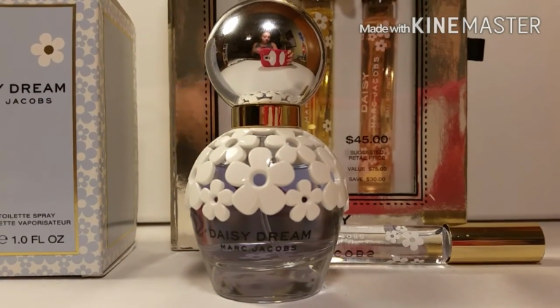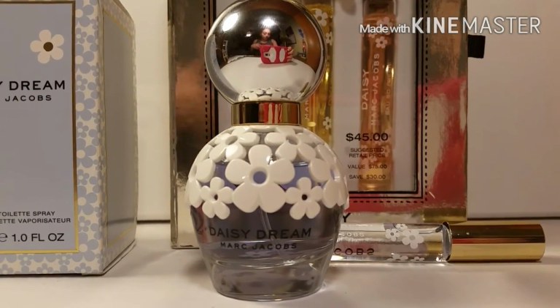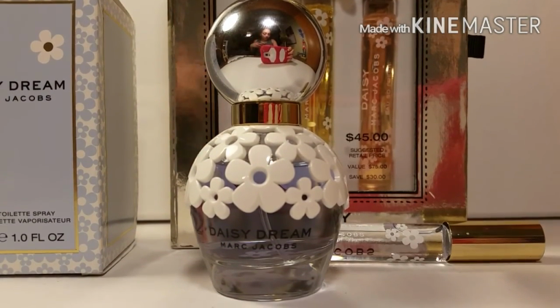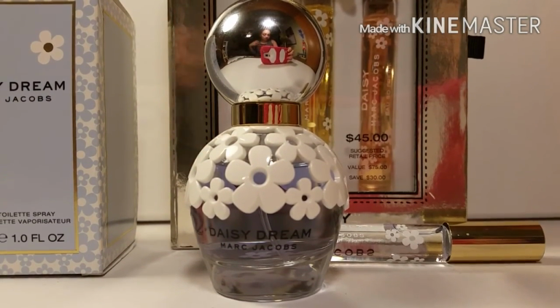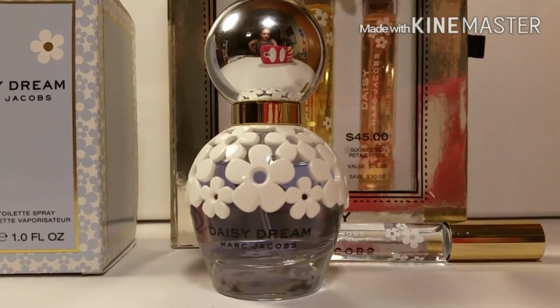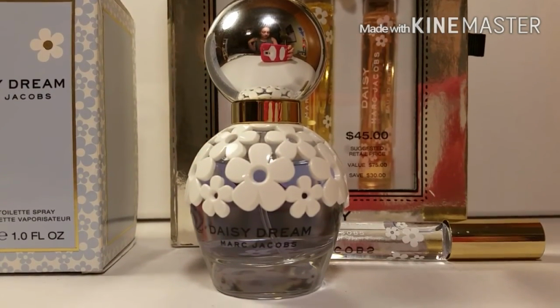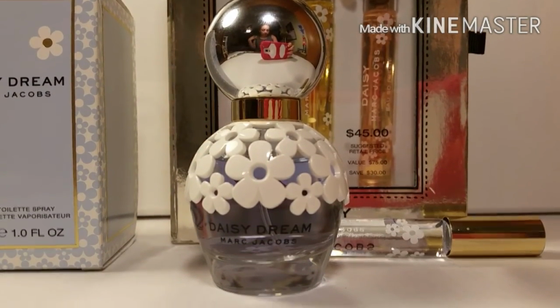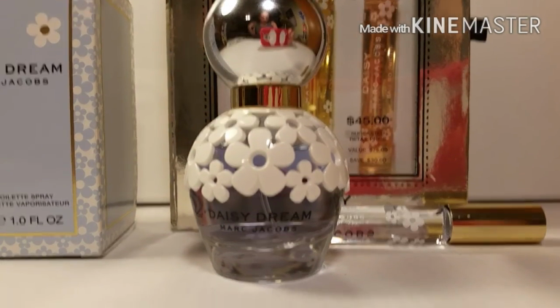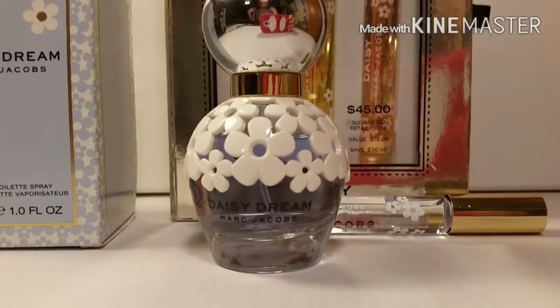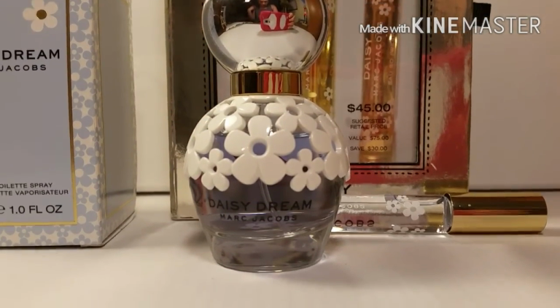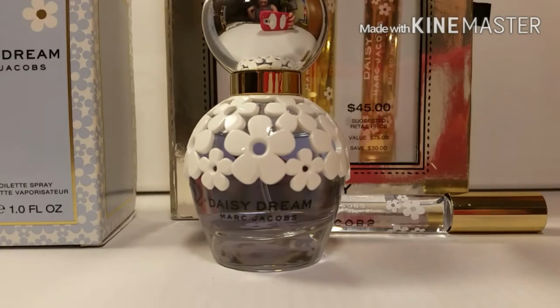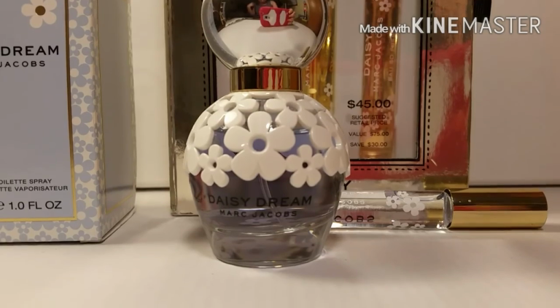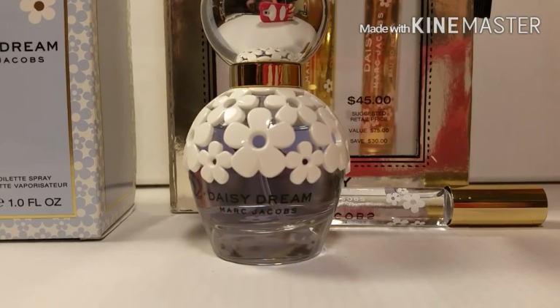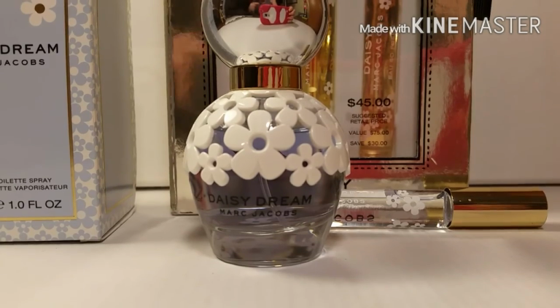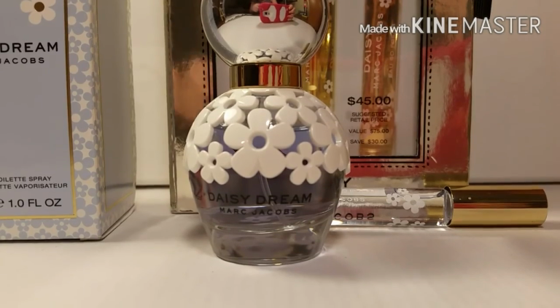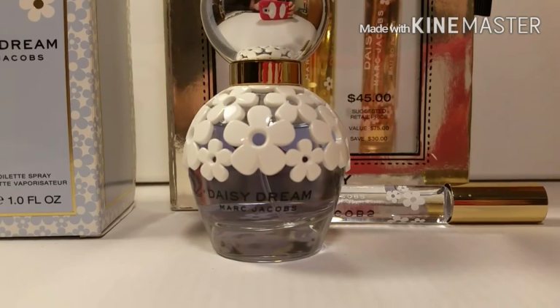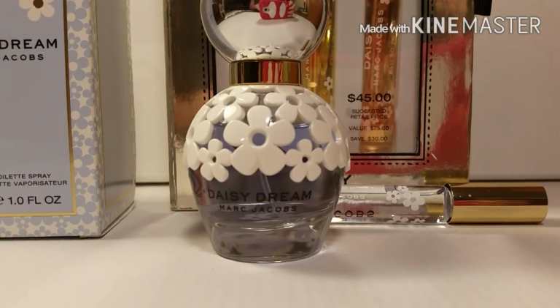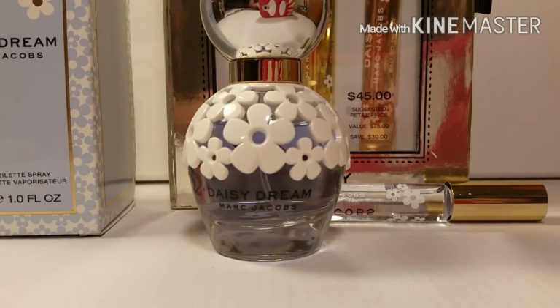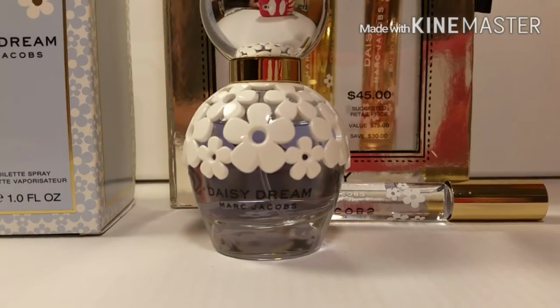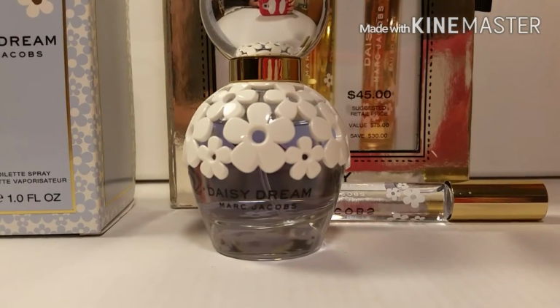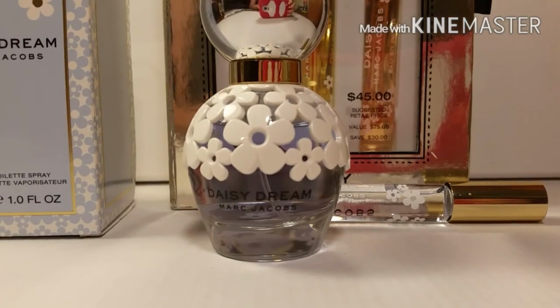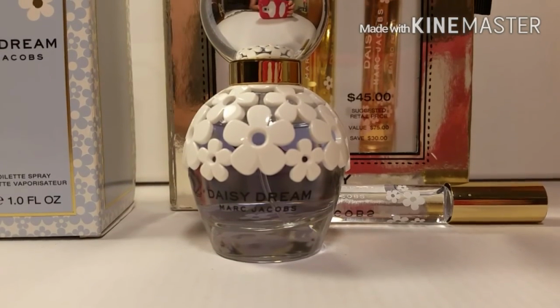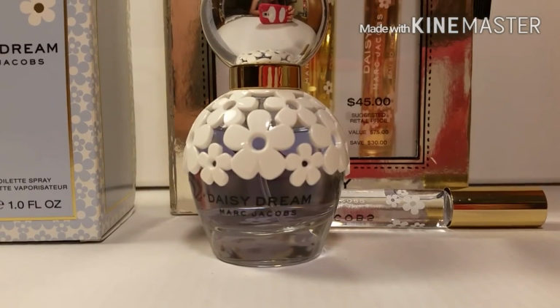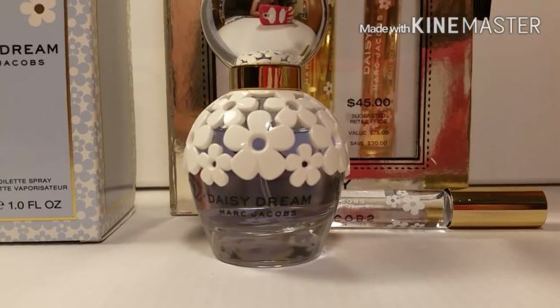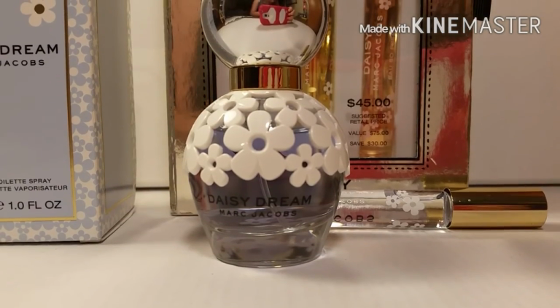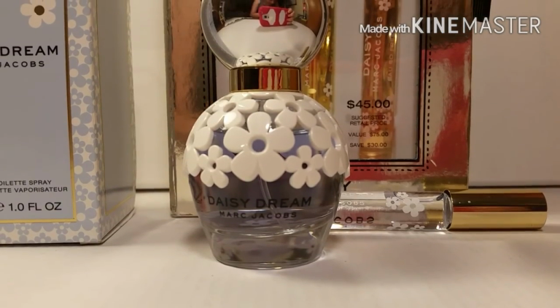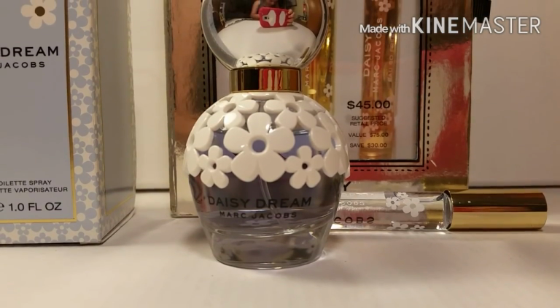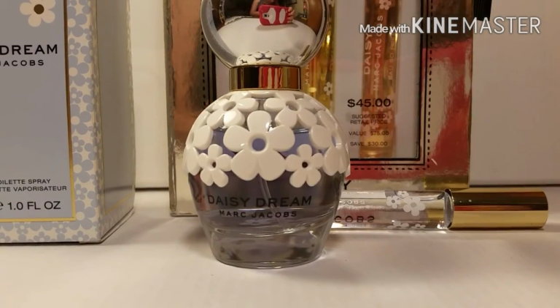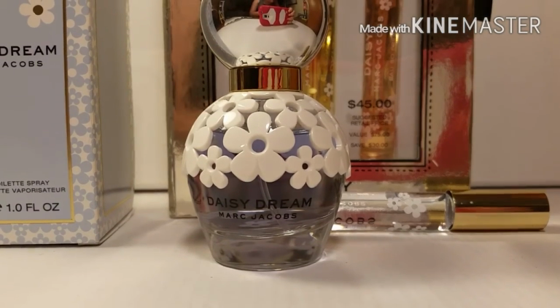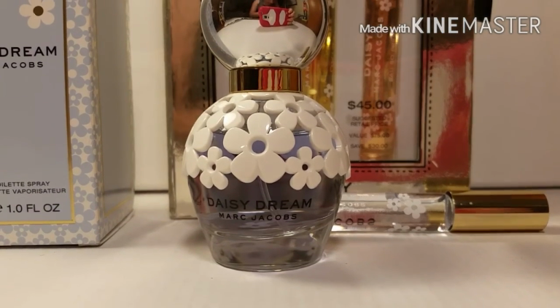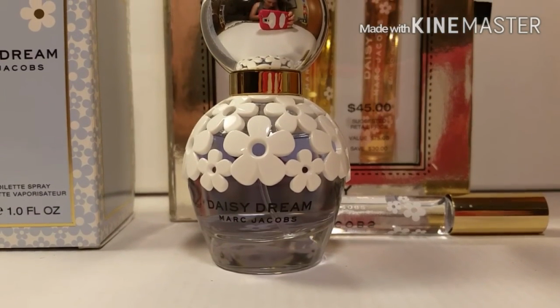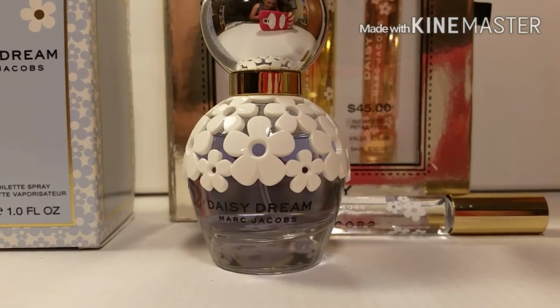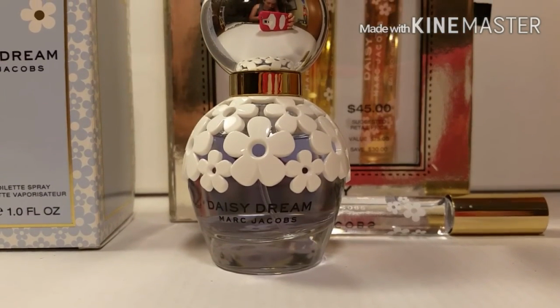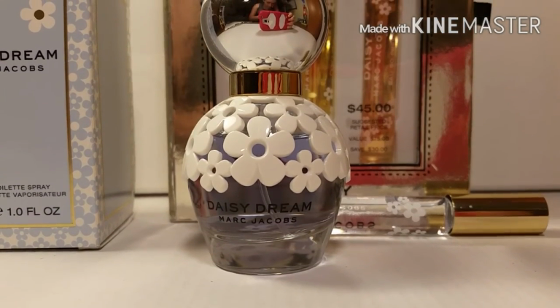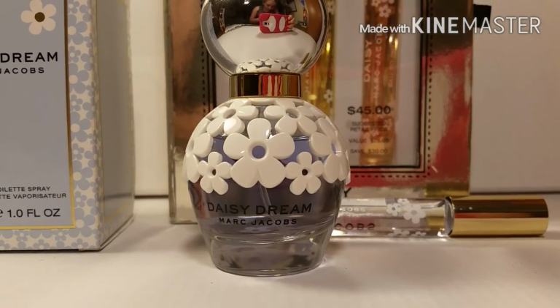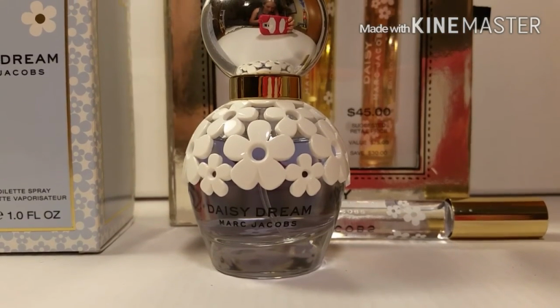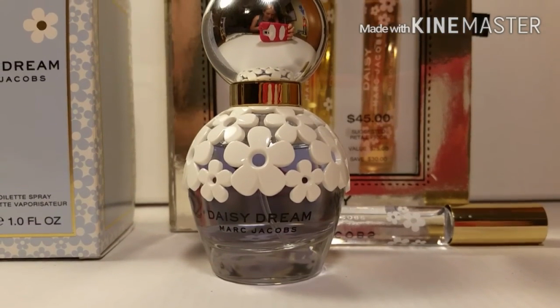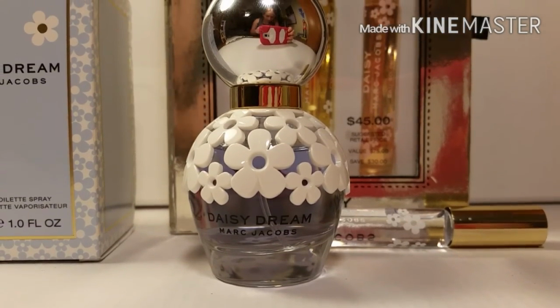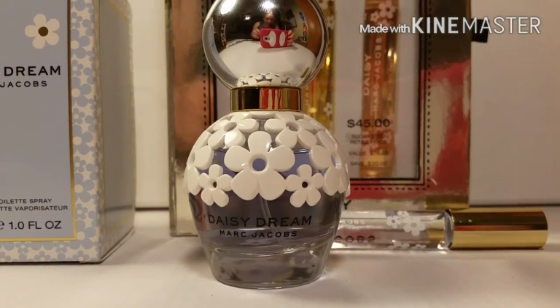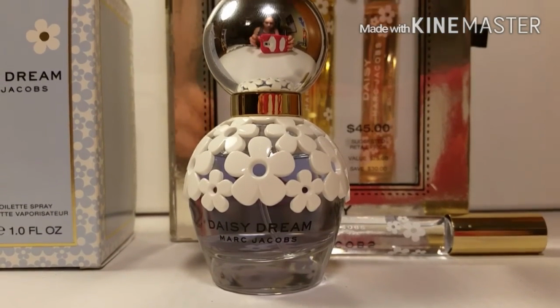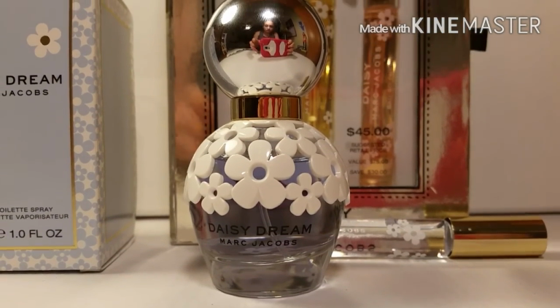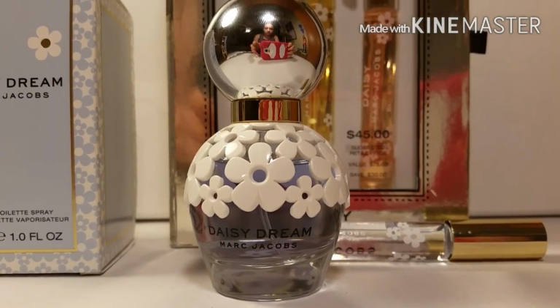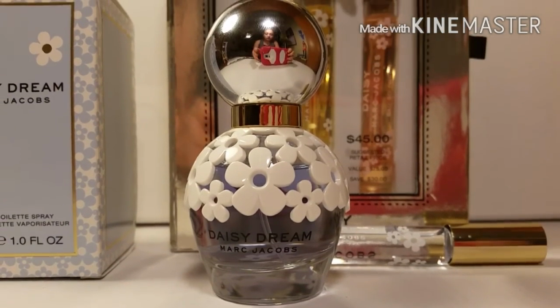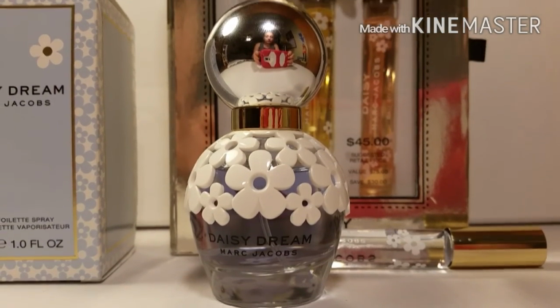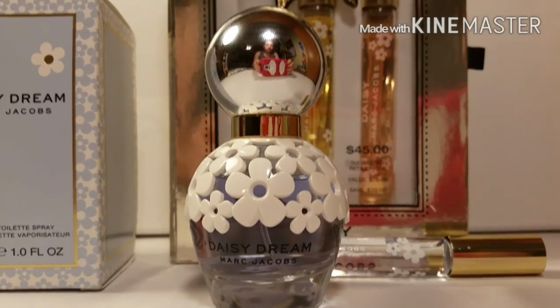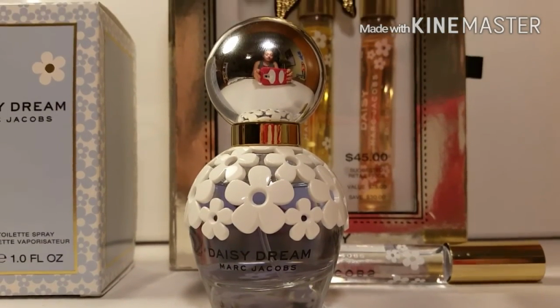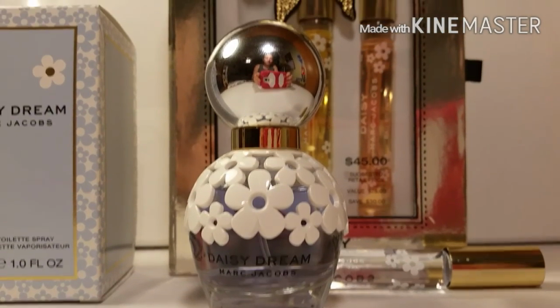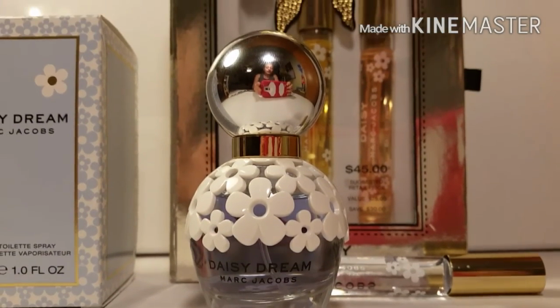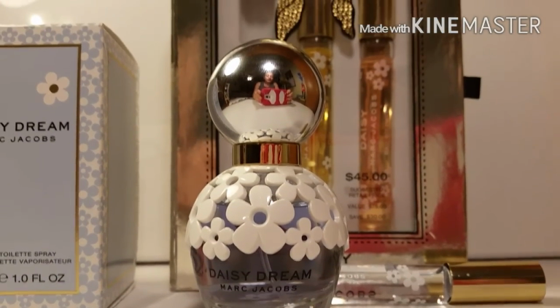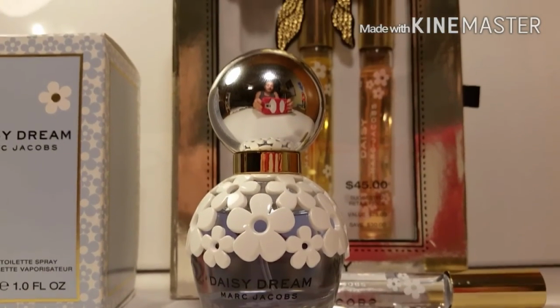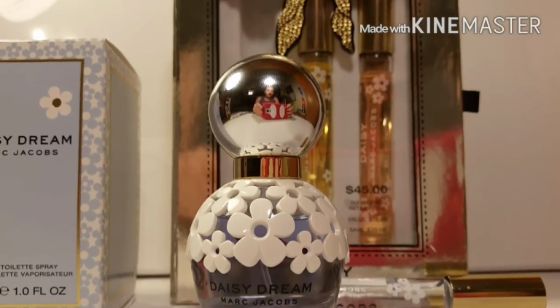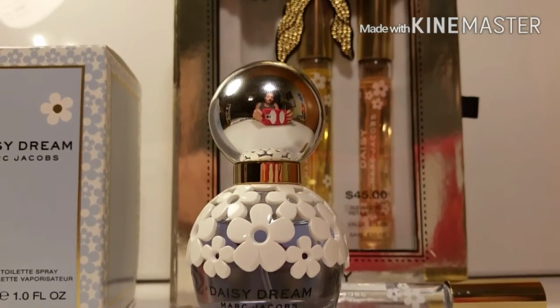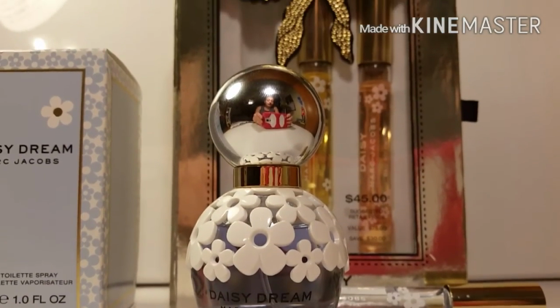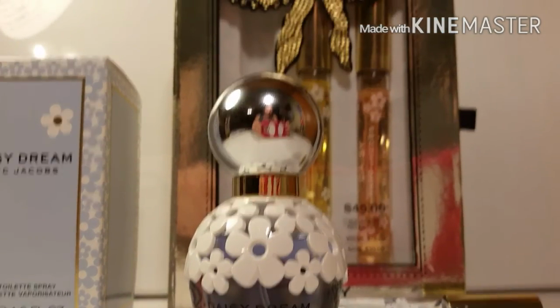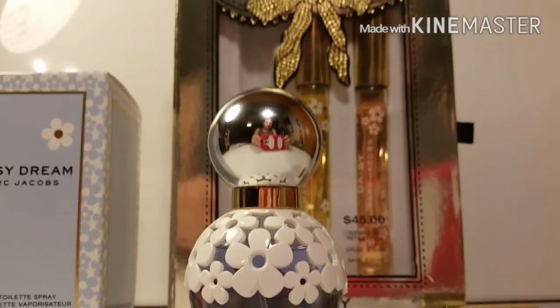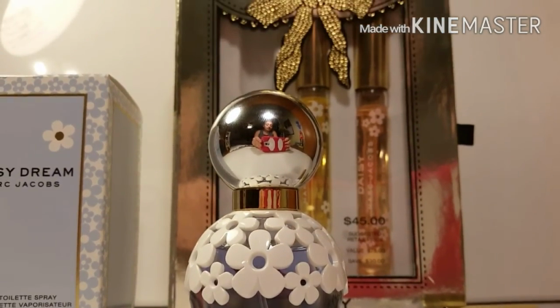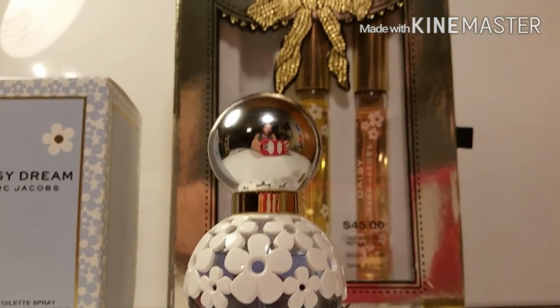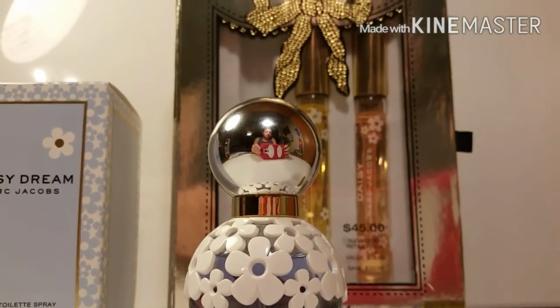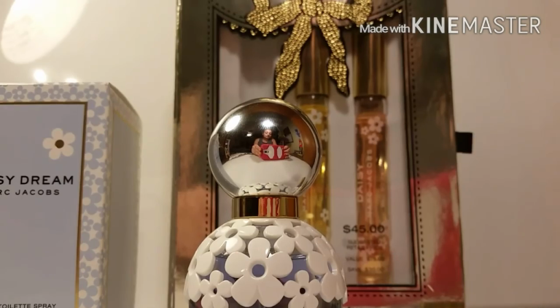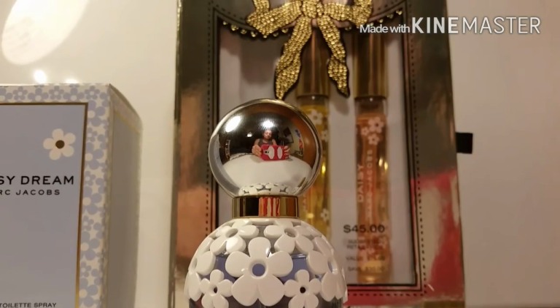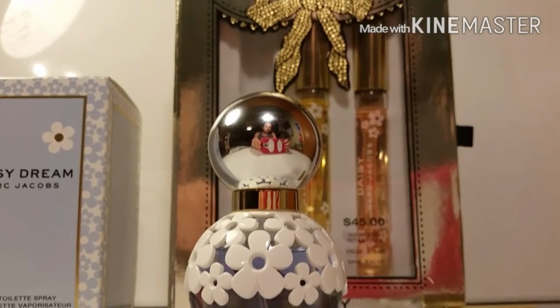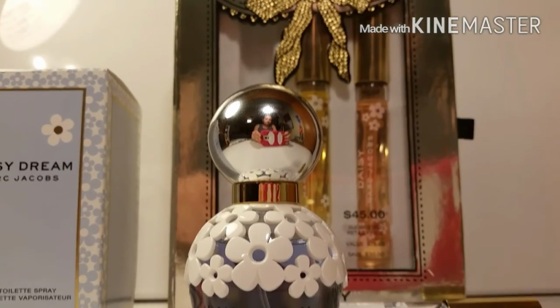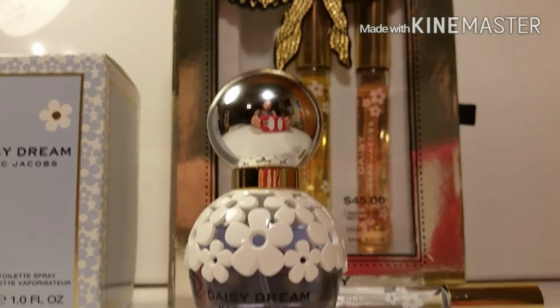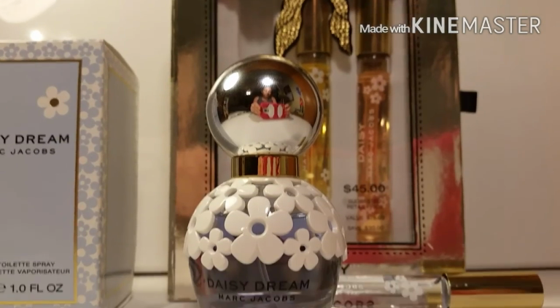Thank you guys for watching, I hope you enjoyed this little fragrance review!